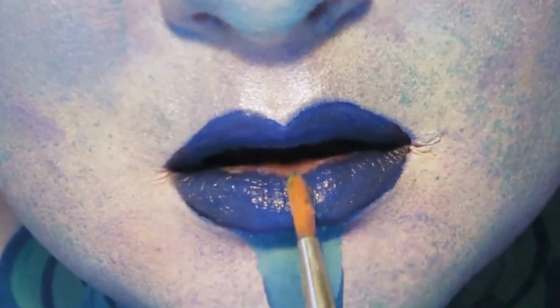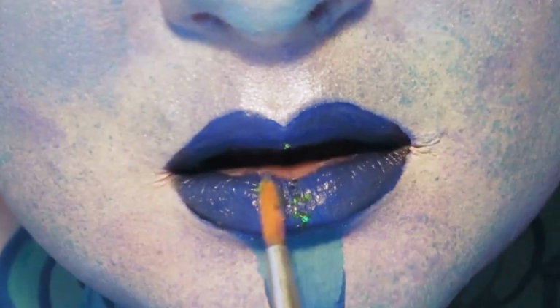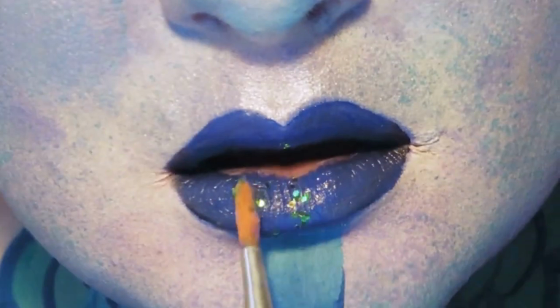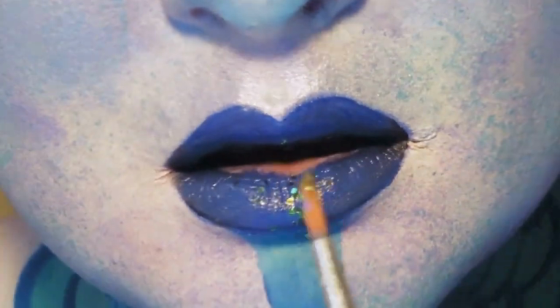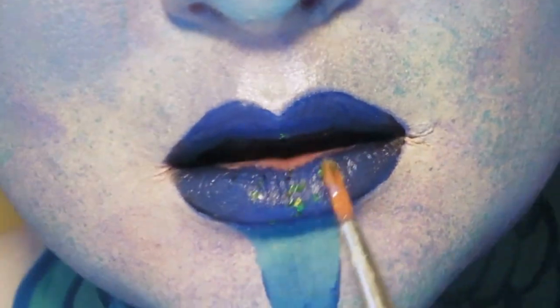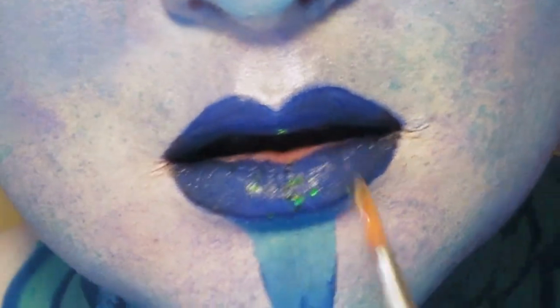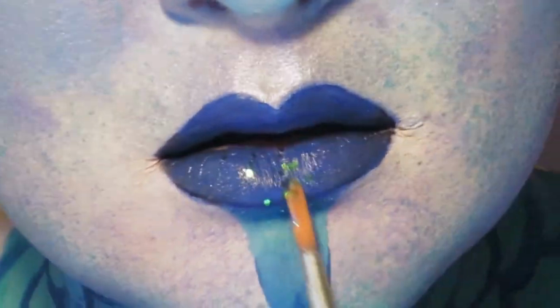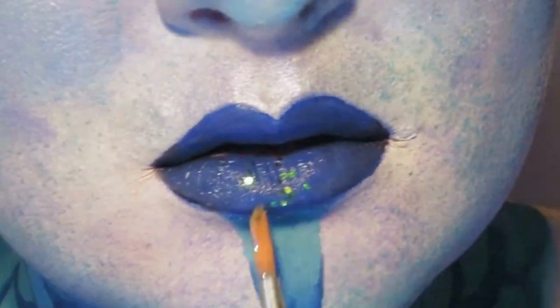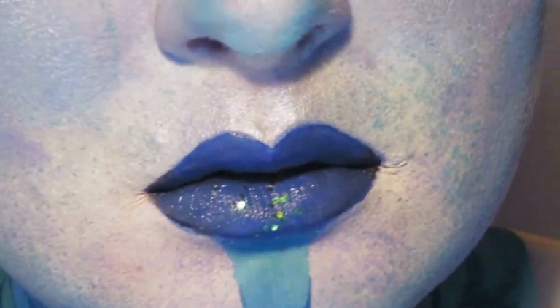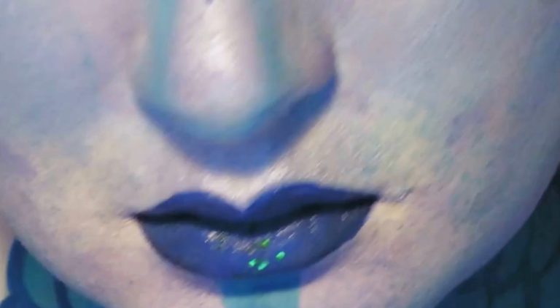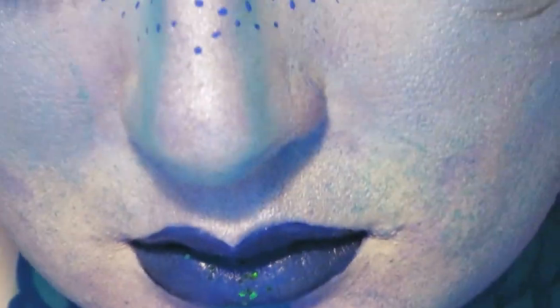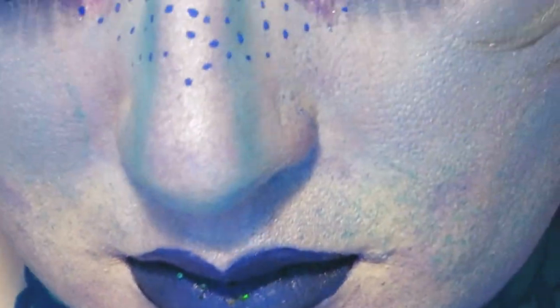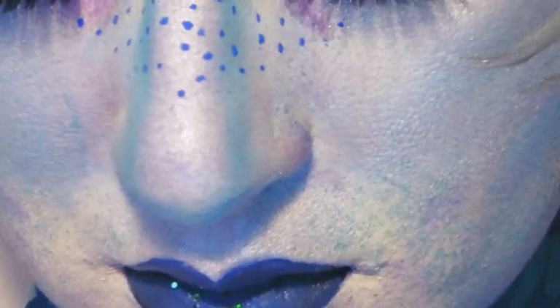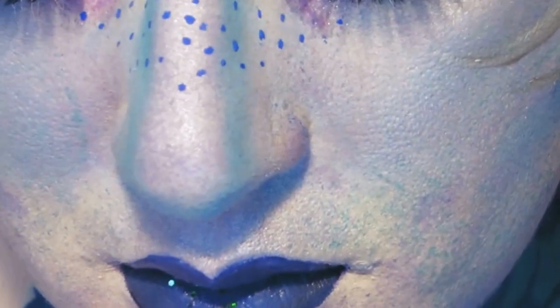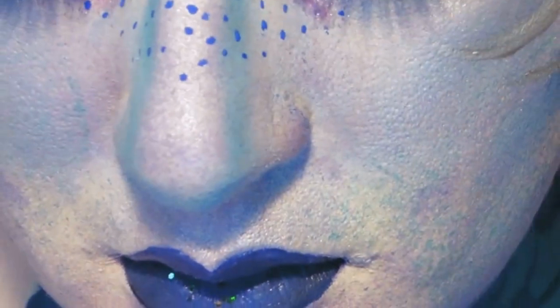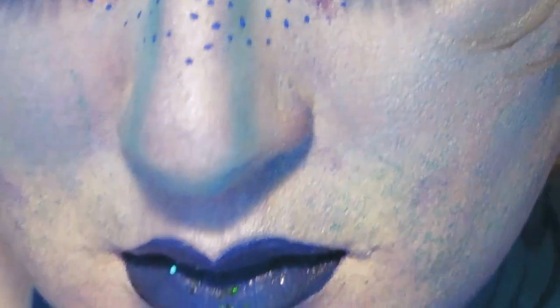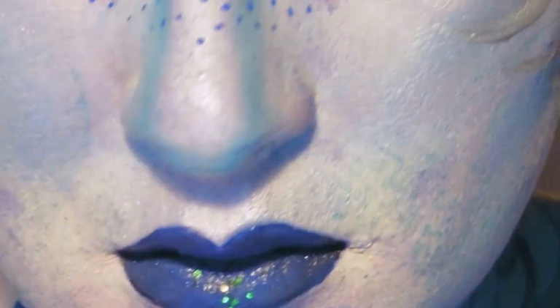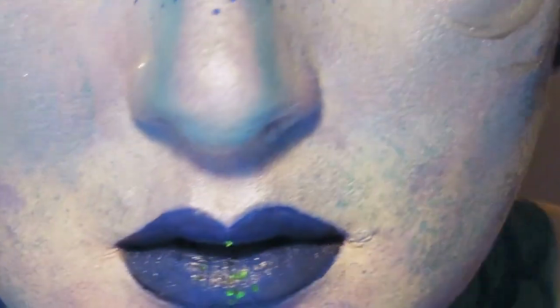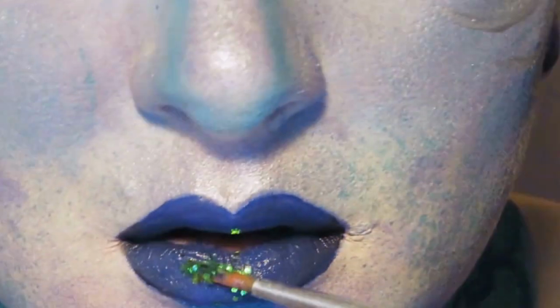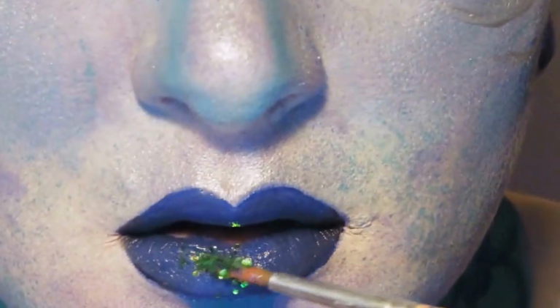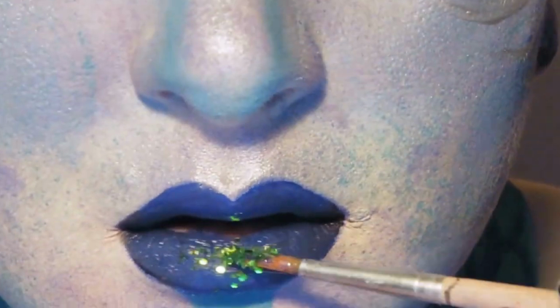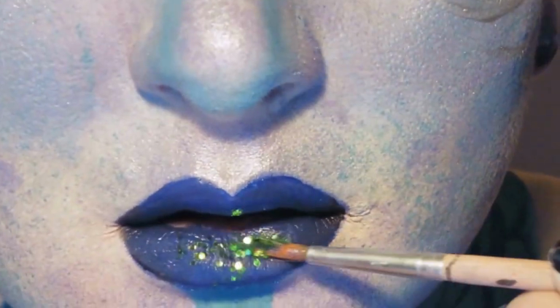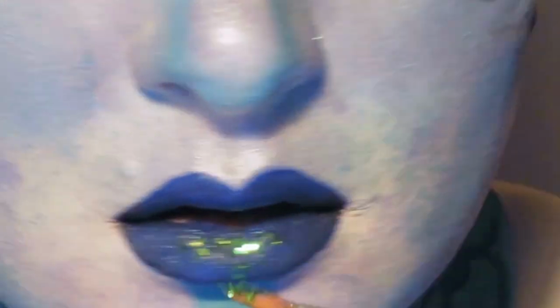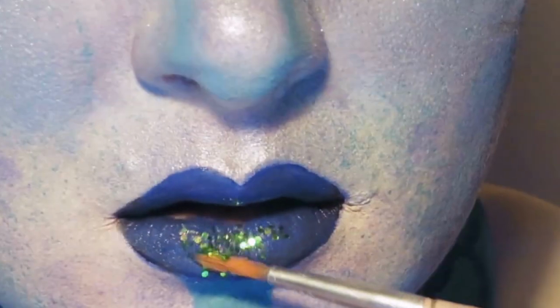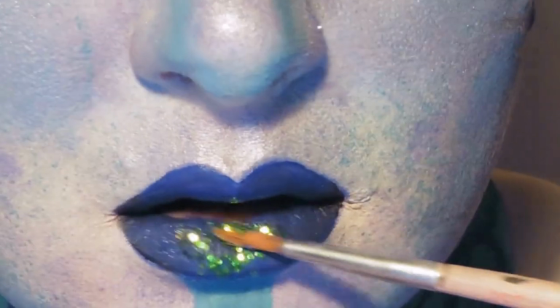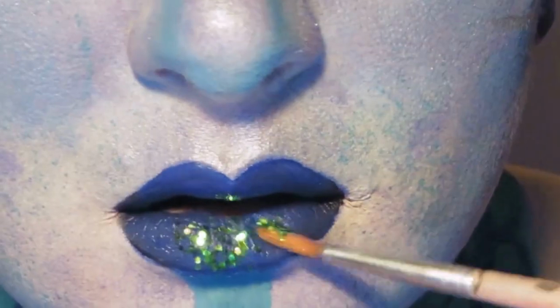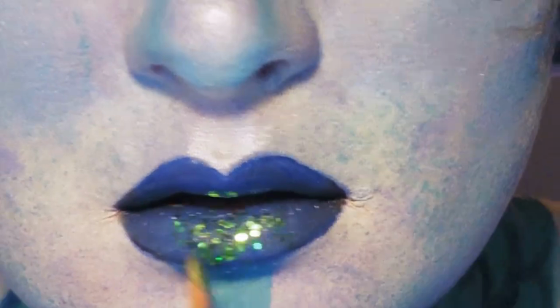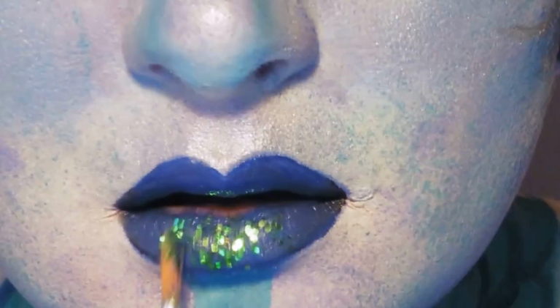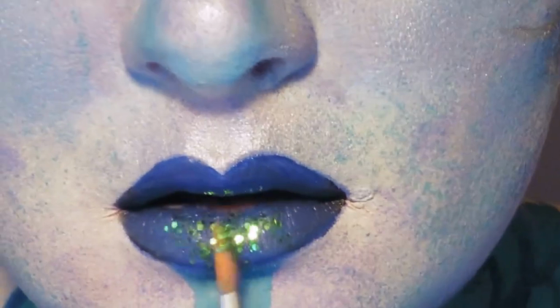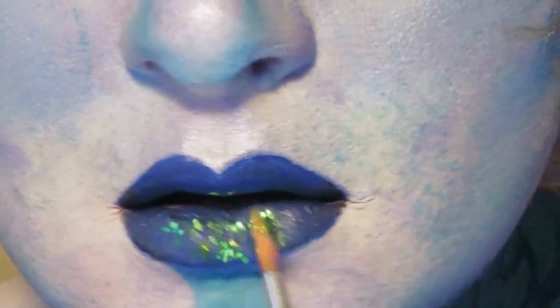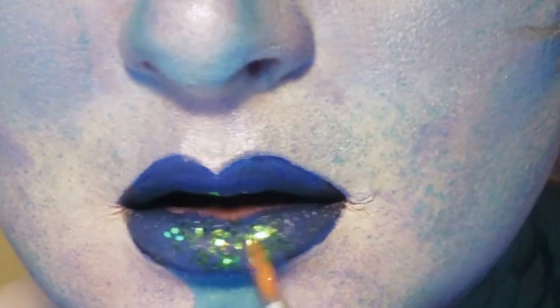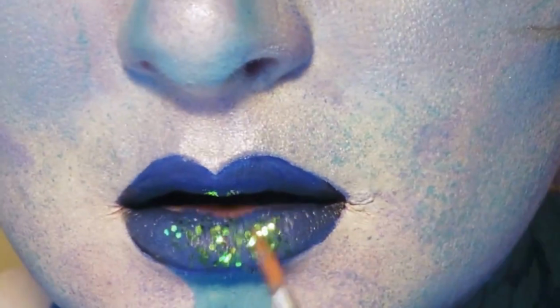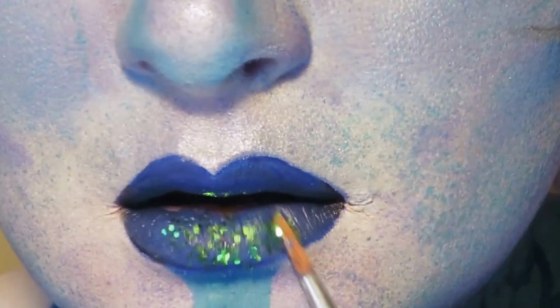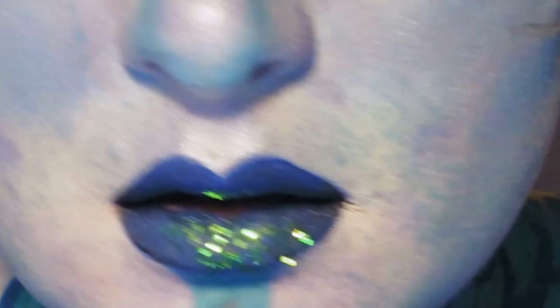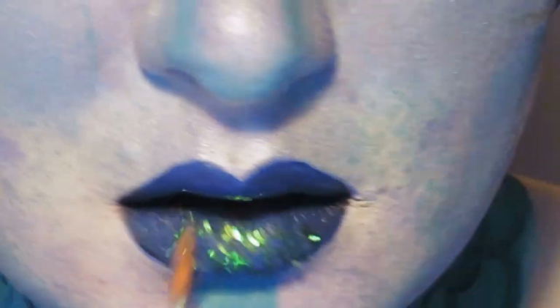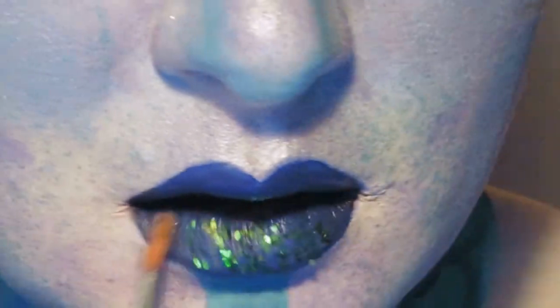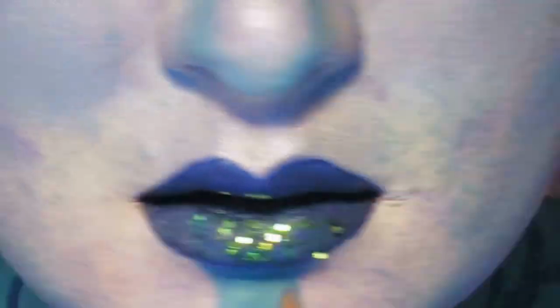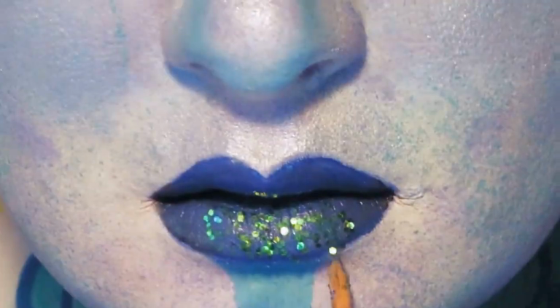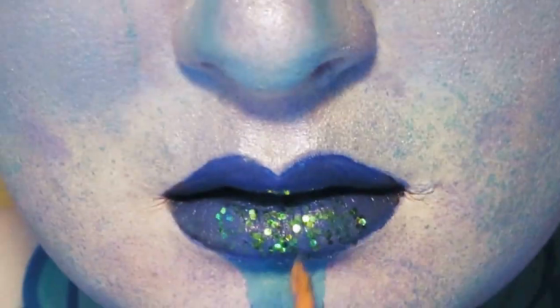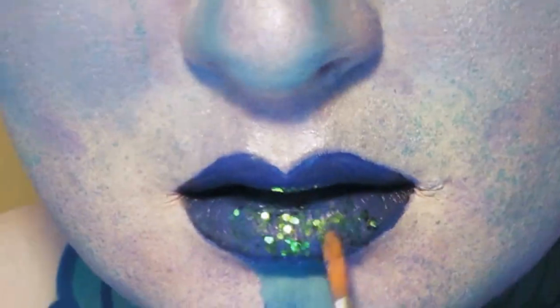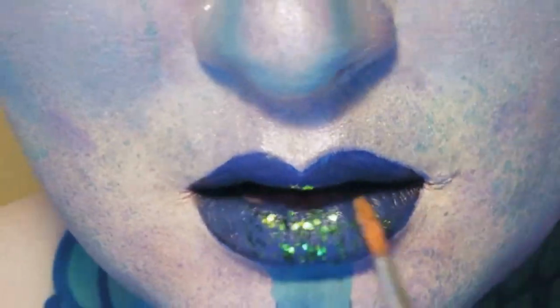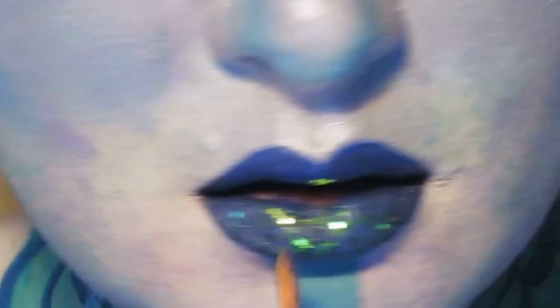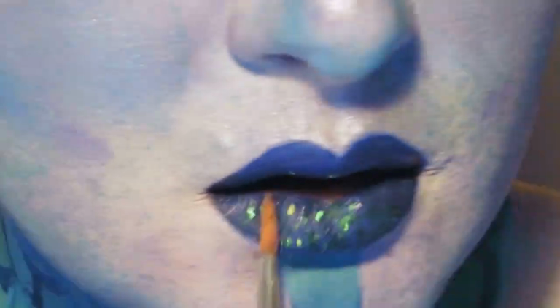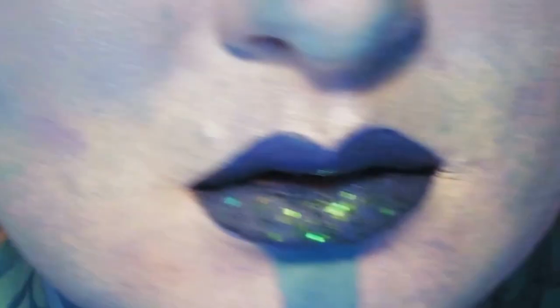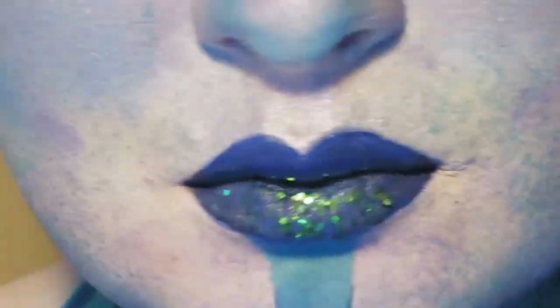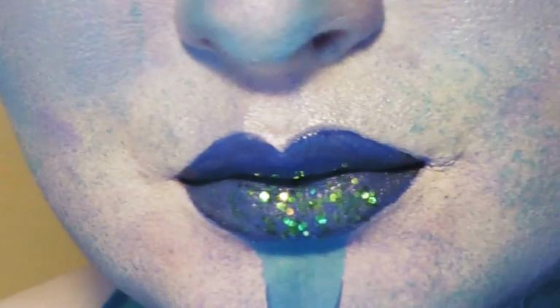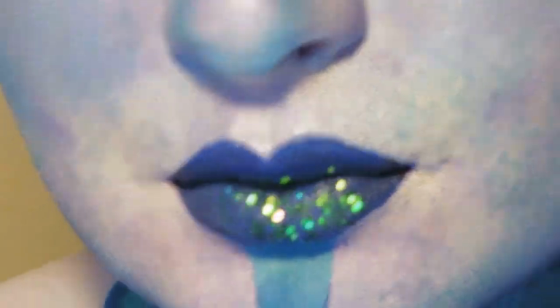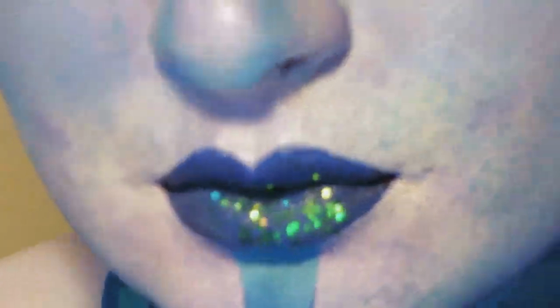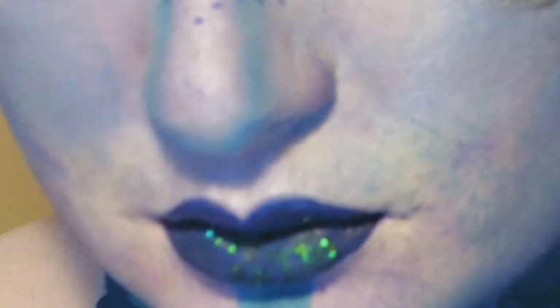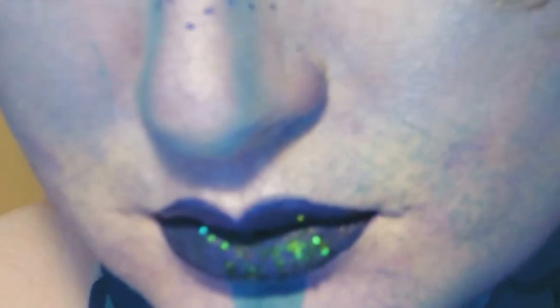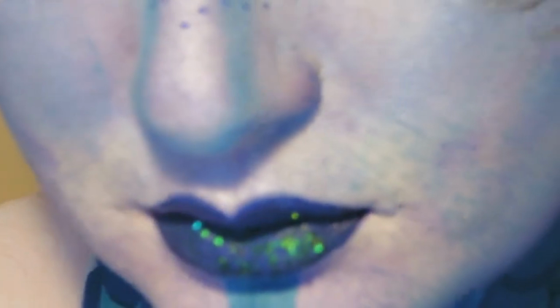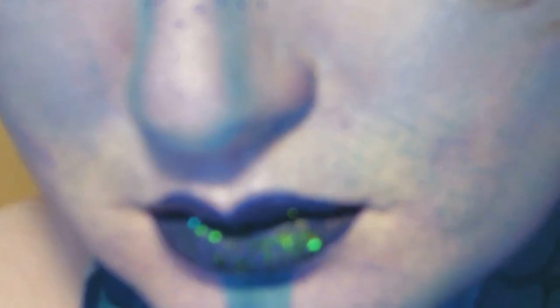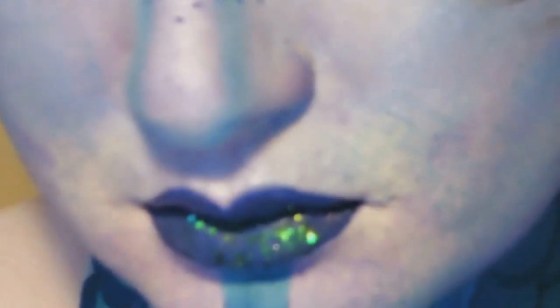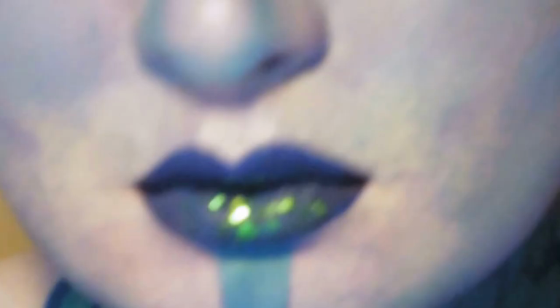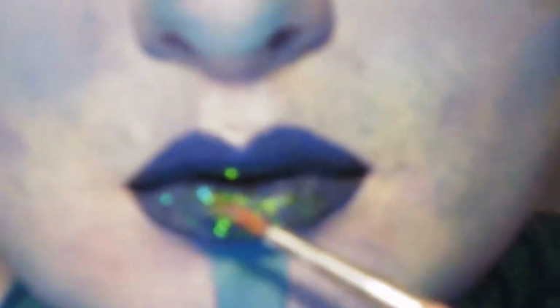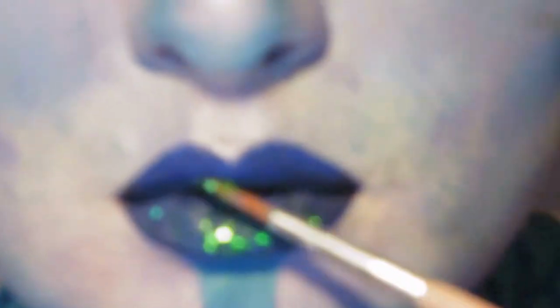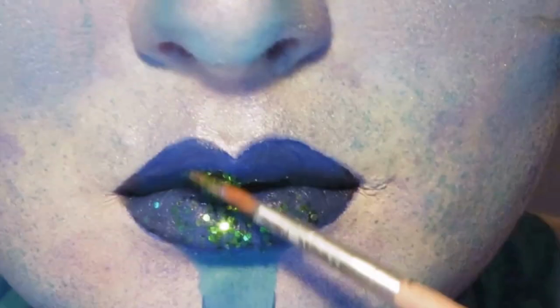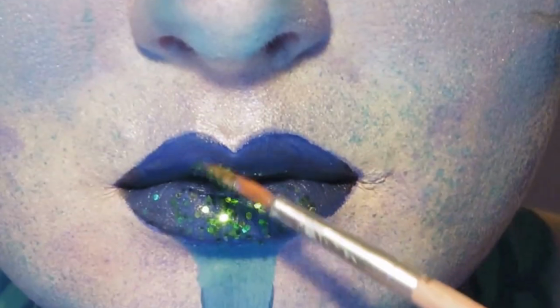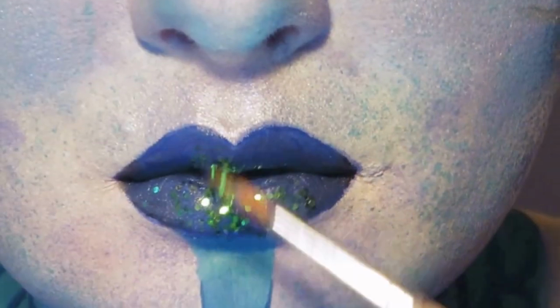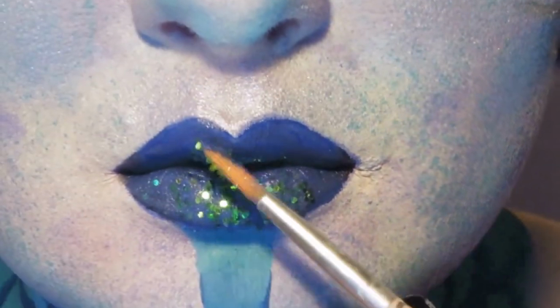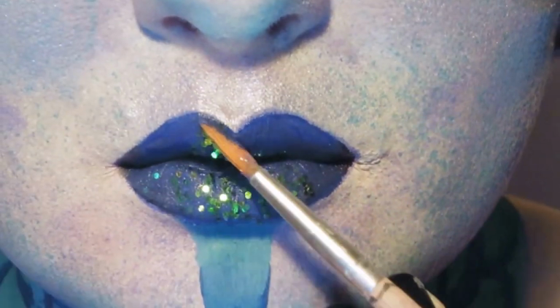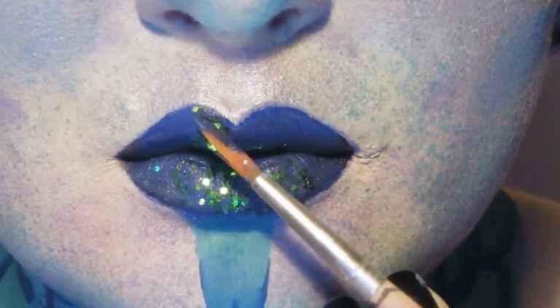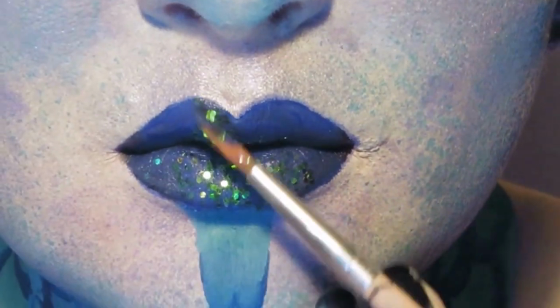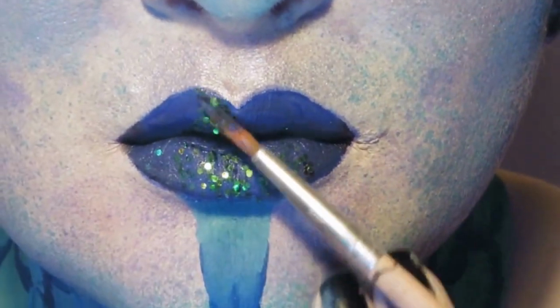And then while that's still wet, we're going to apply some chunky green glitter to, you know, mermaid it up a little bit.